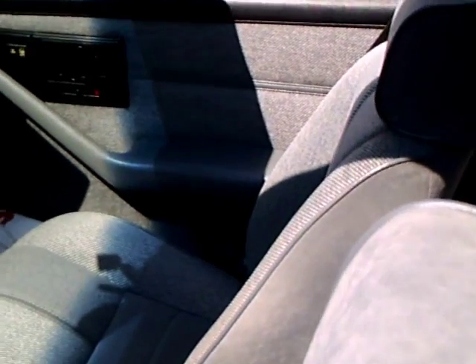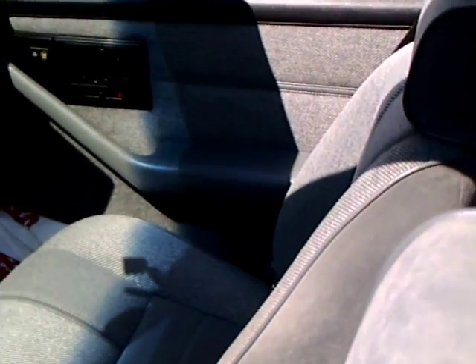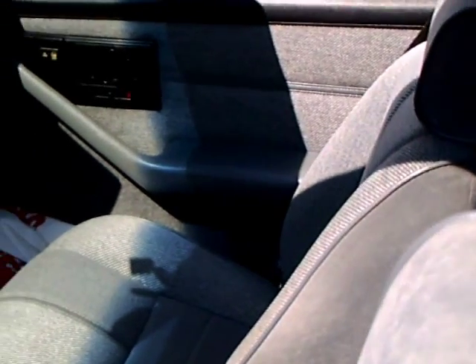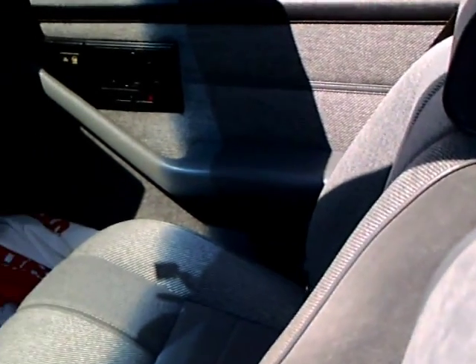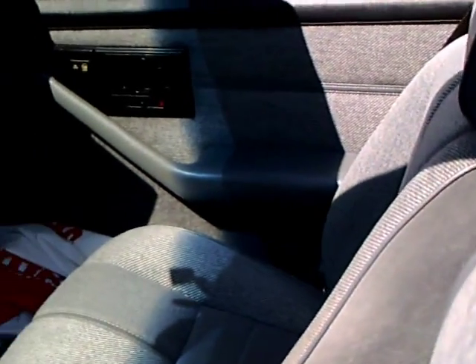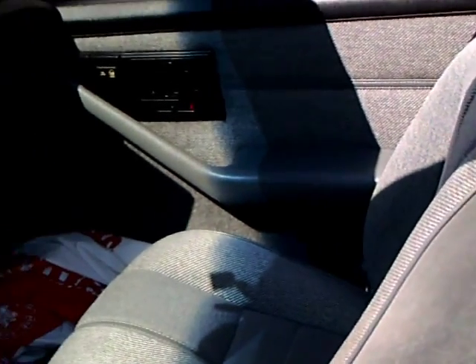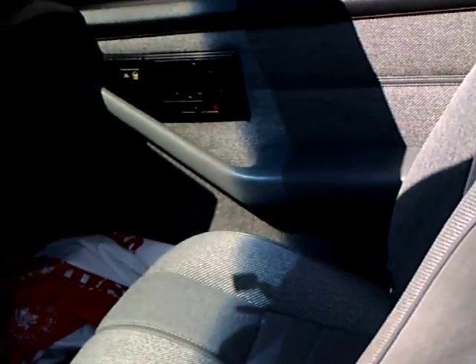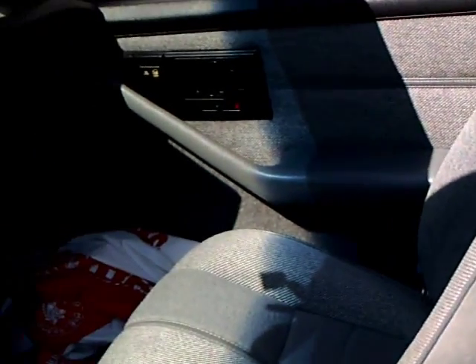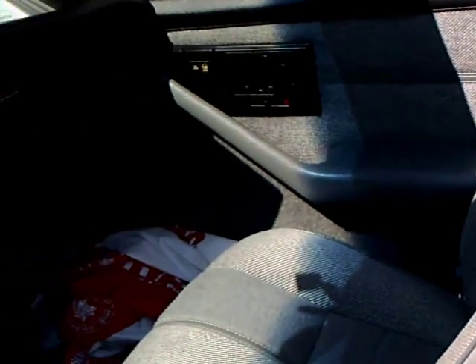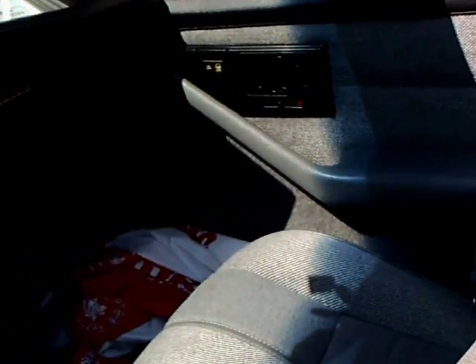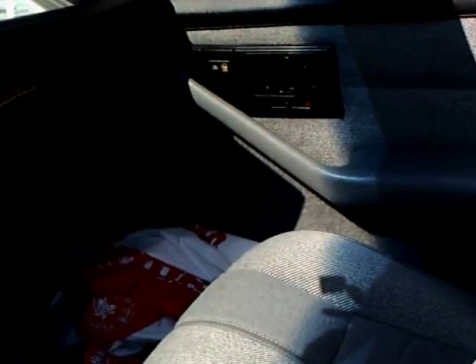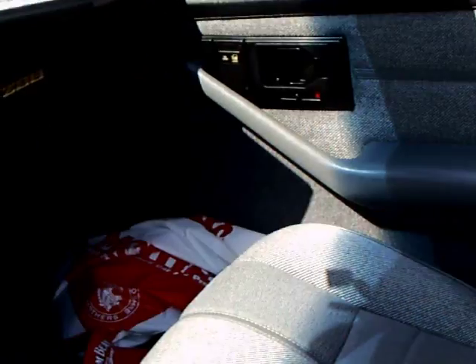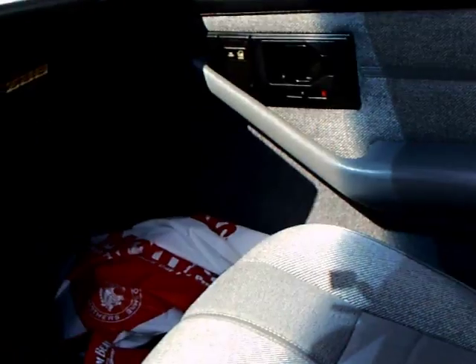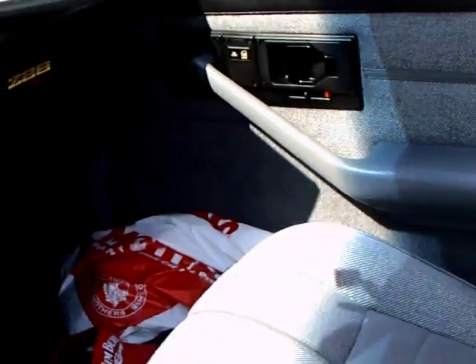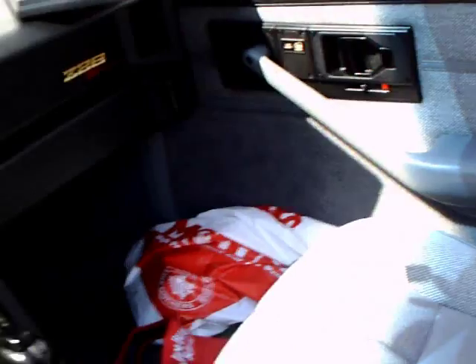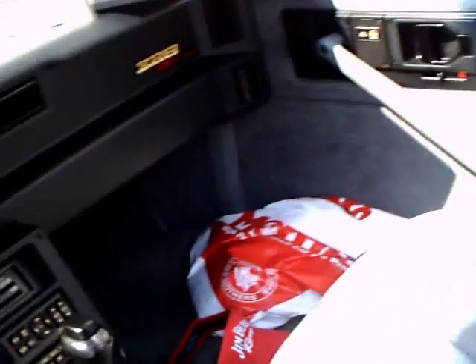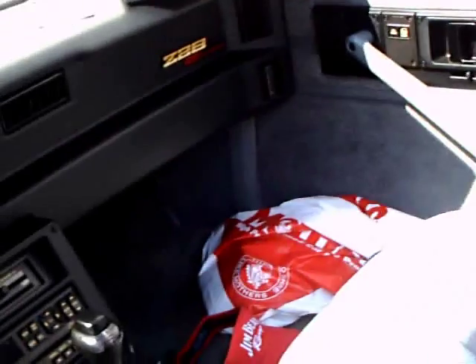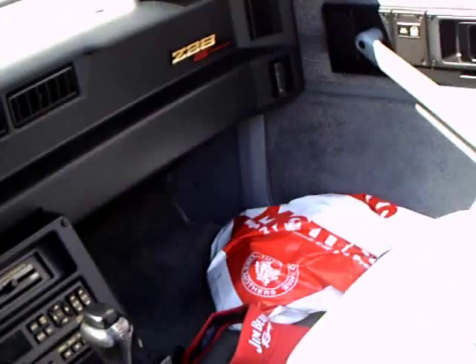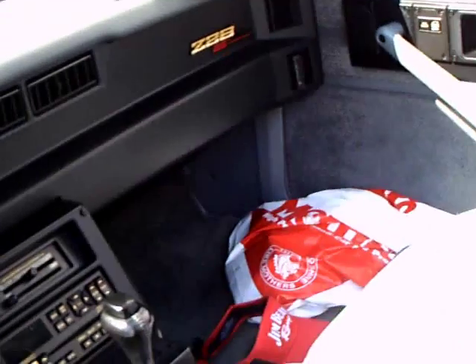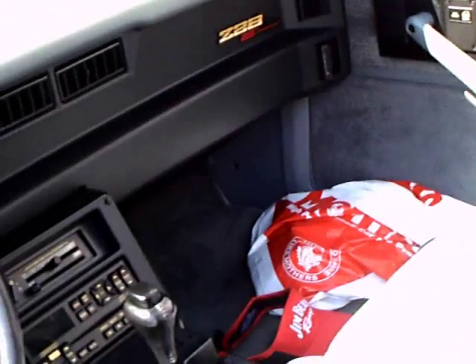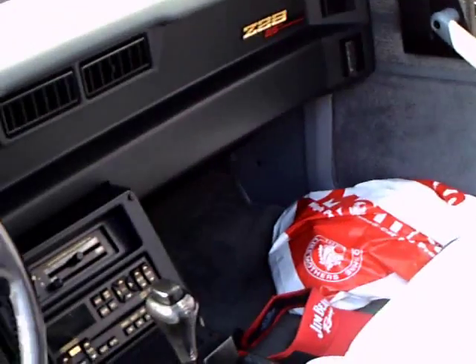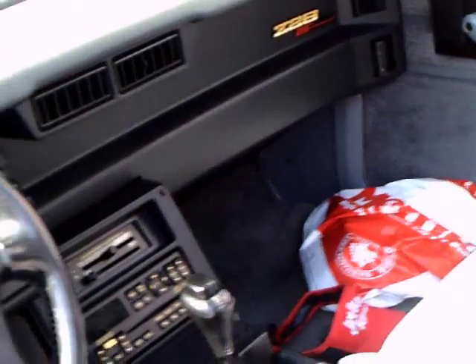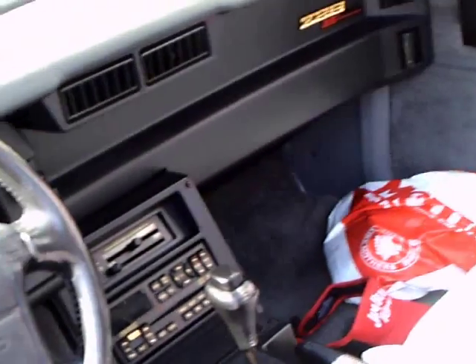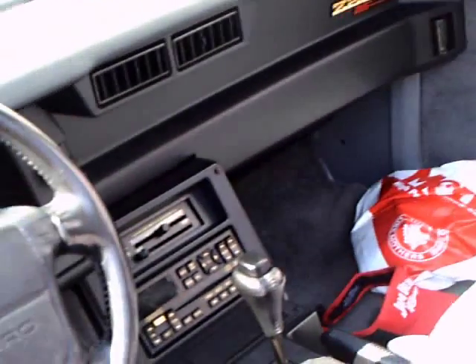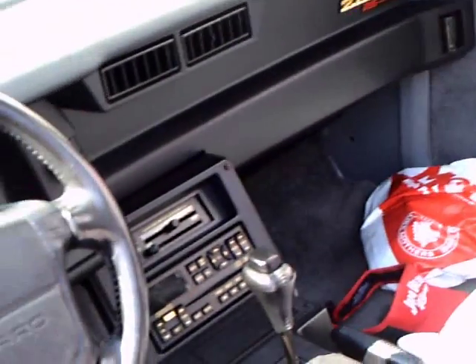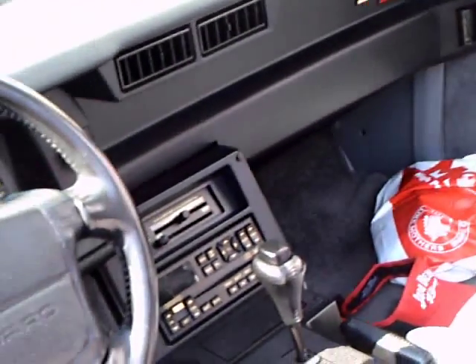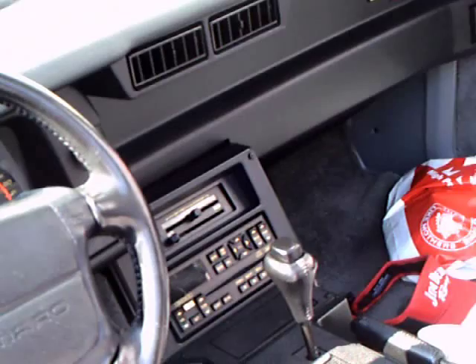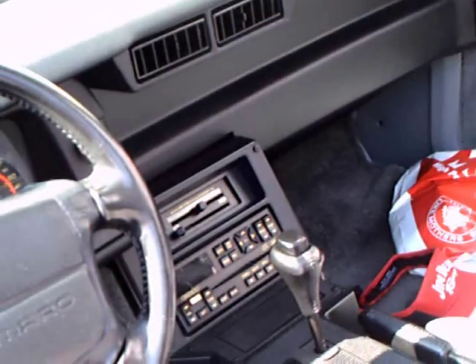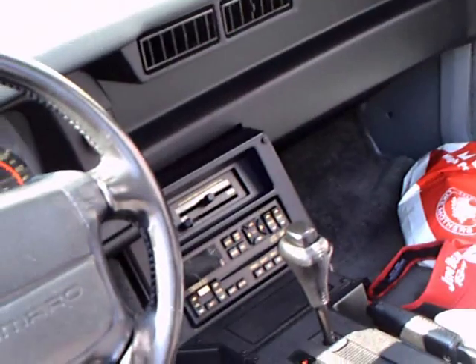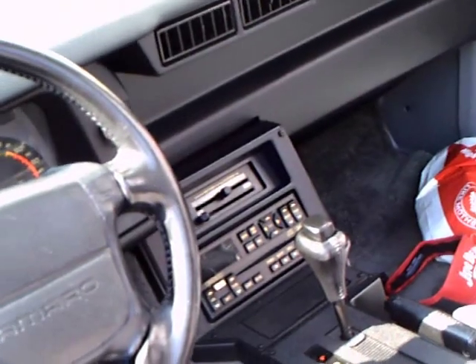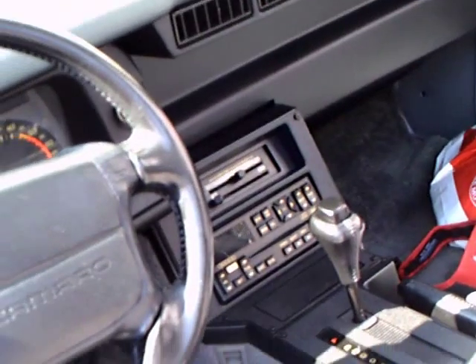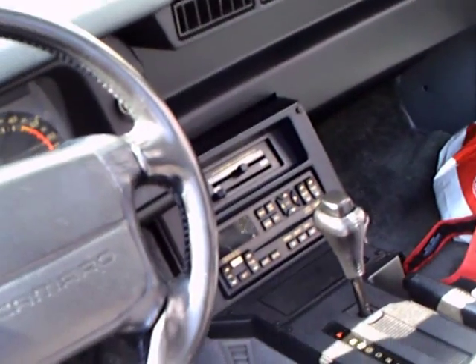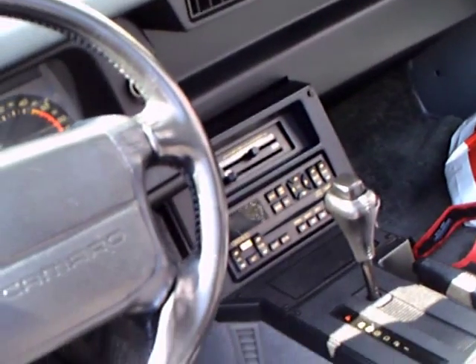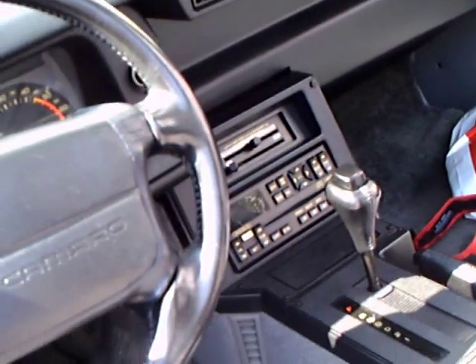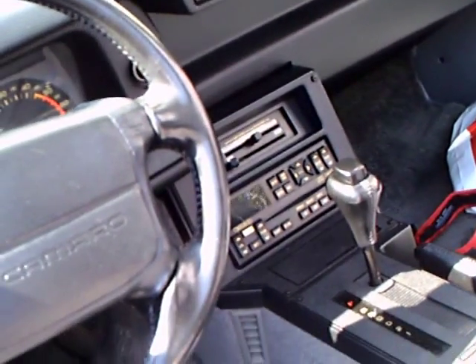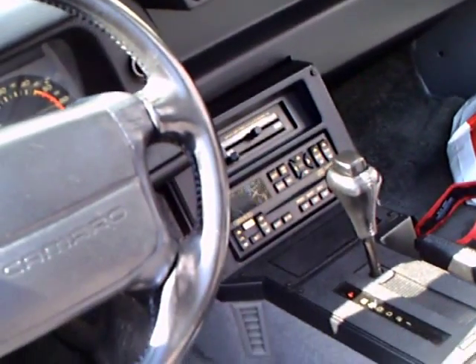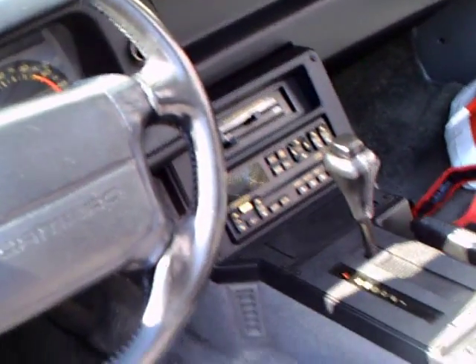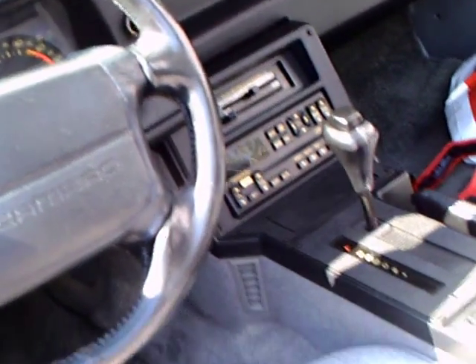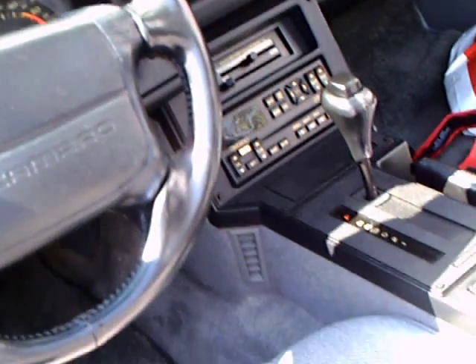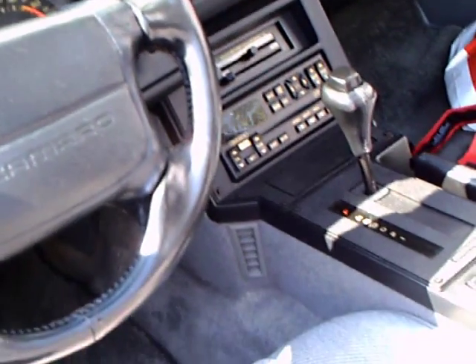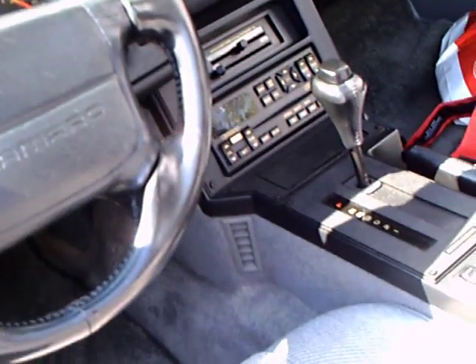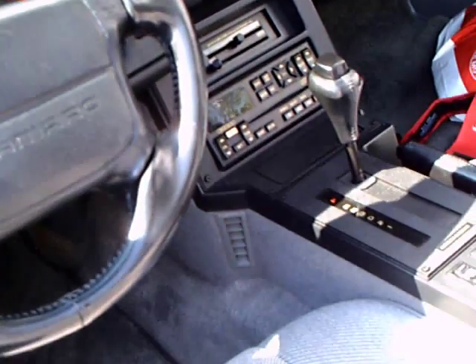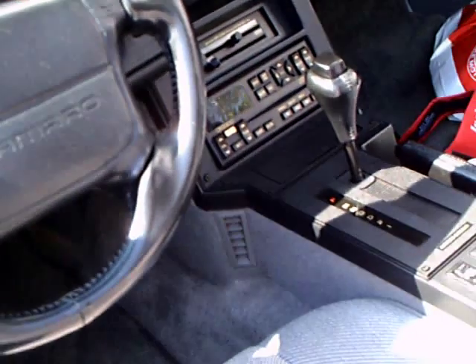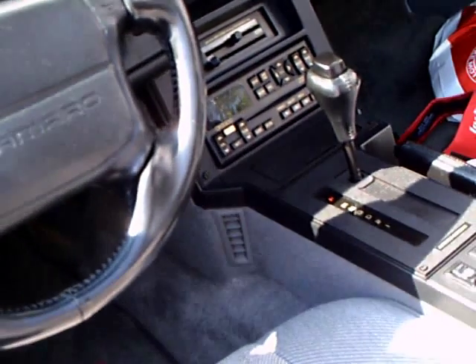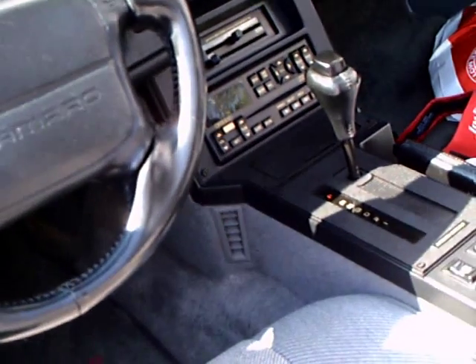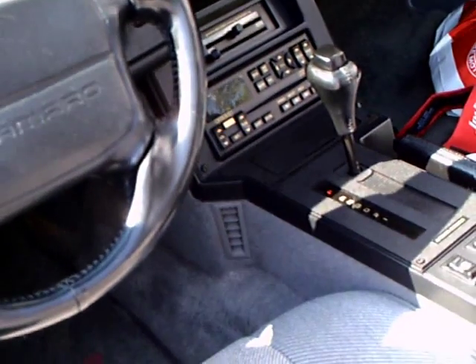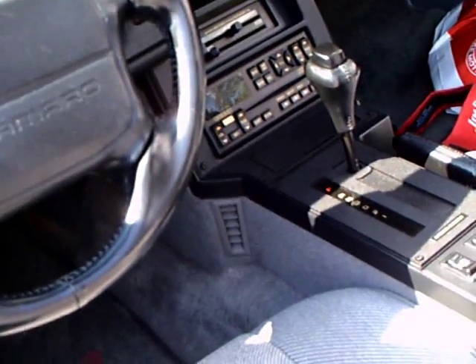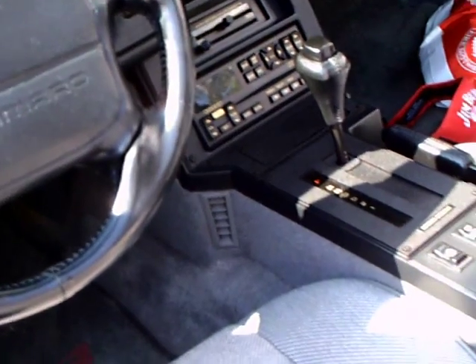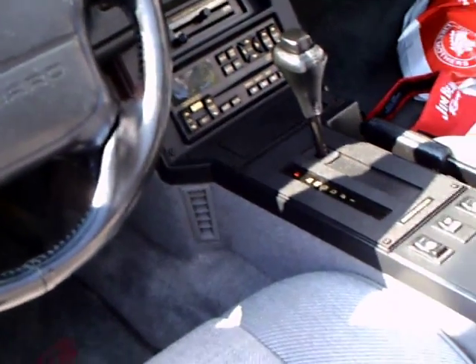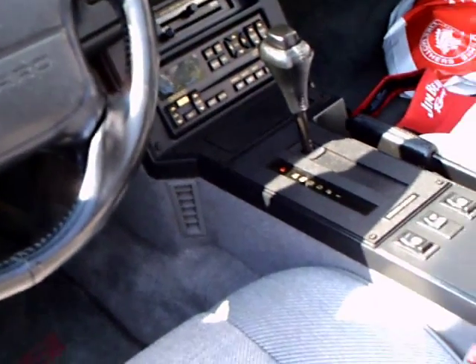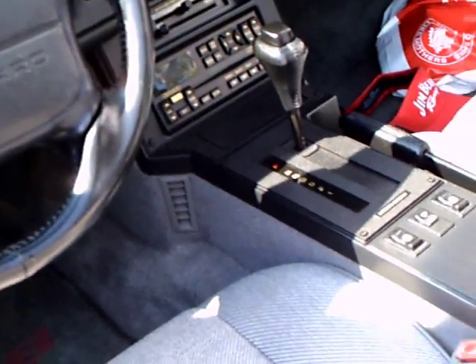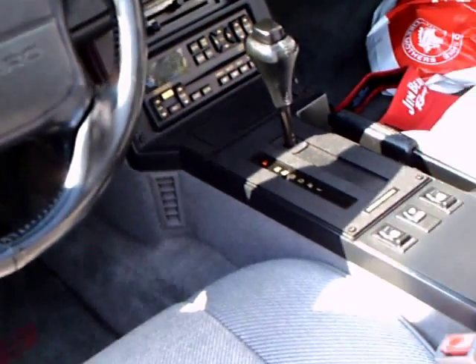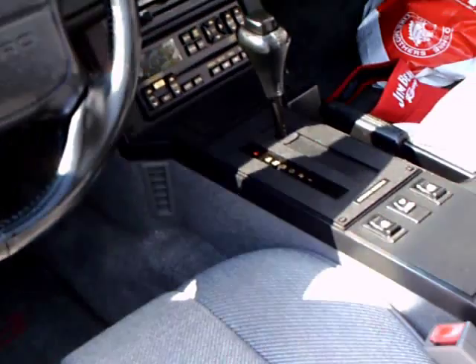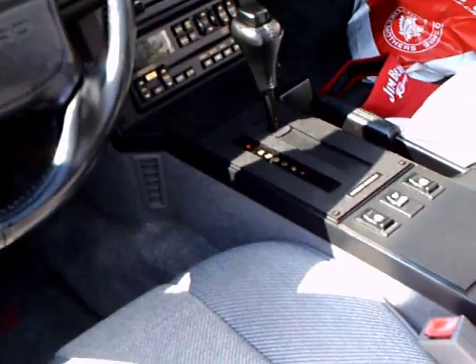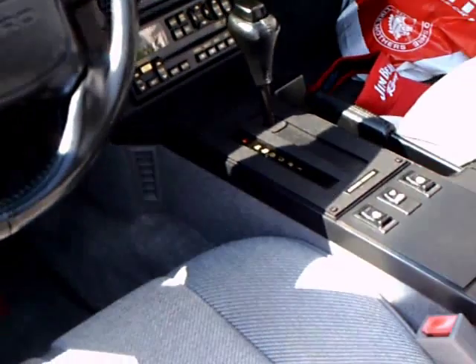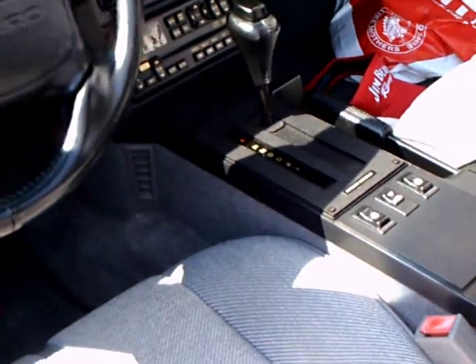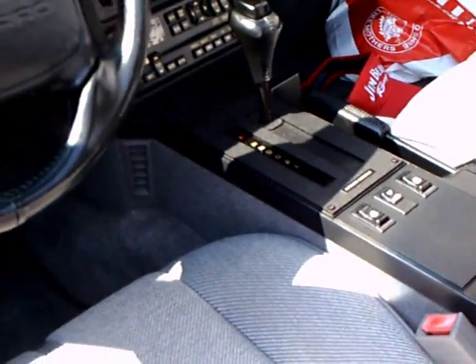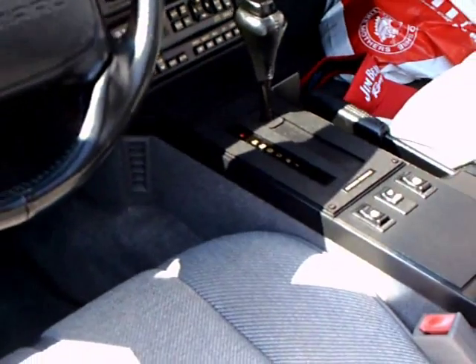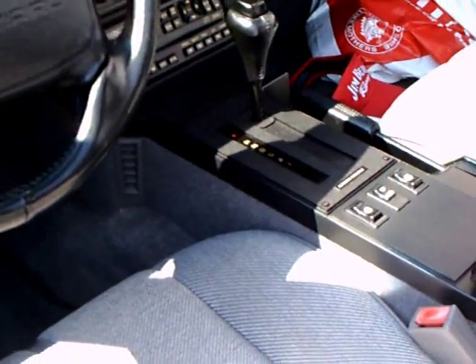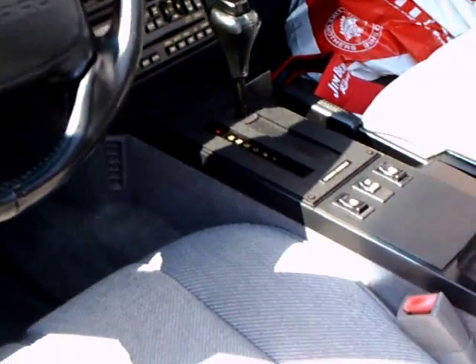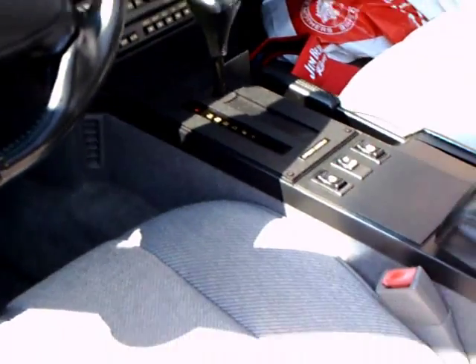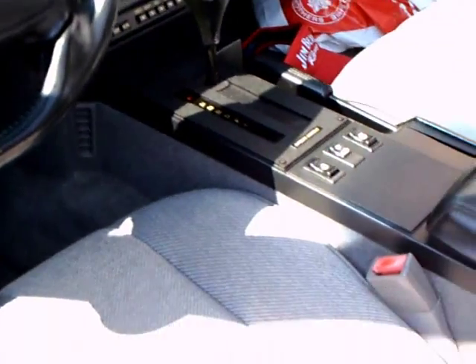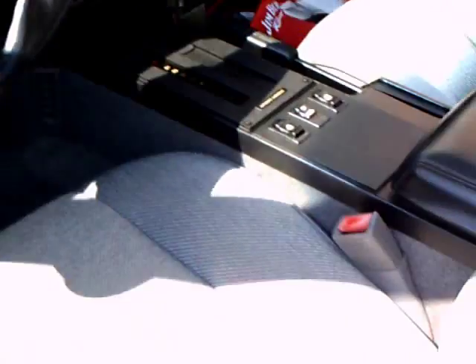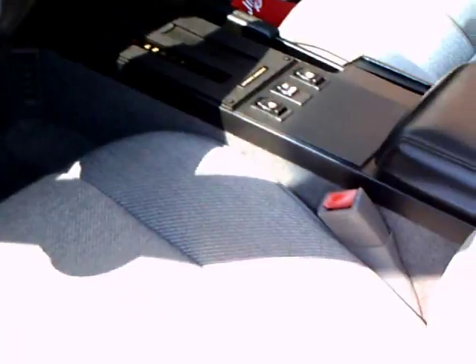The interior is very good. It has automatic, as you can see.